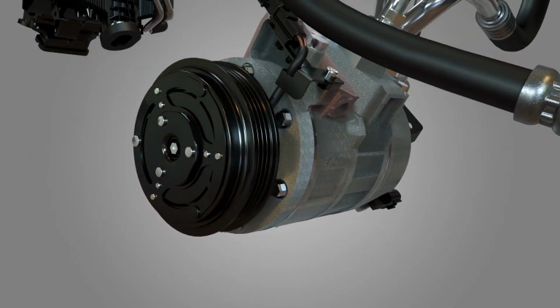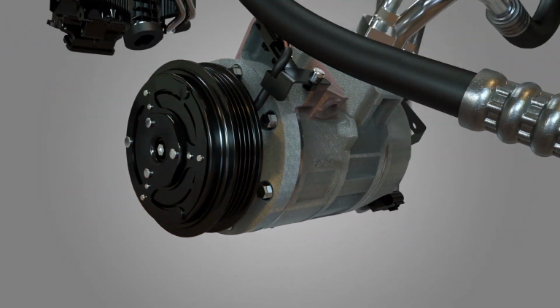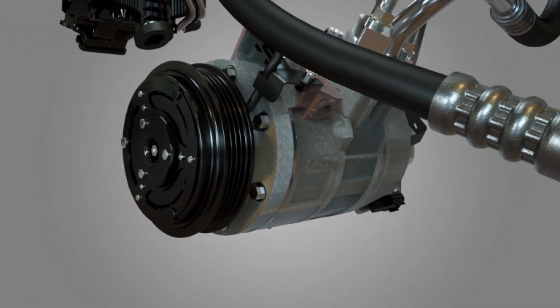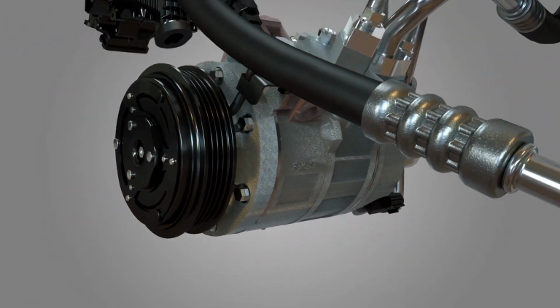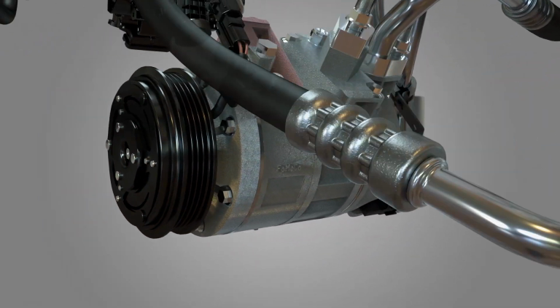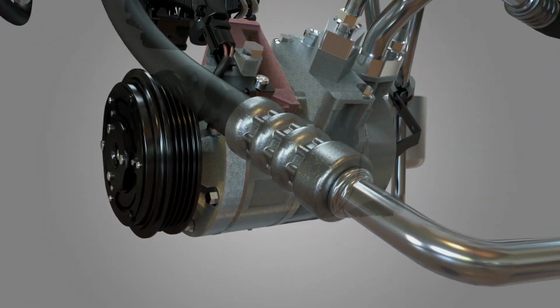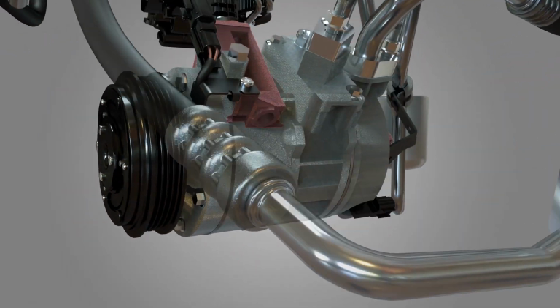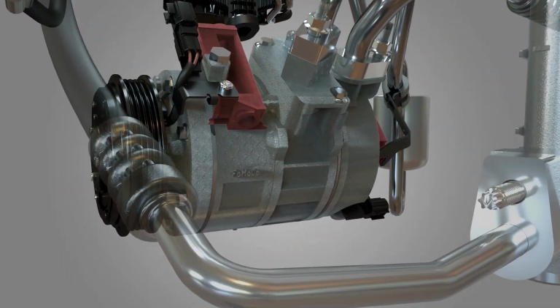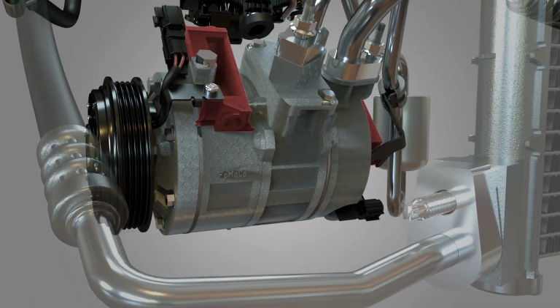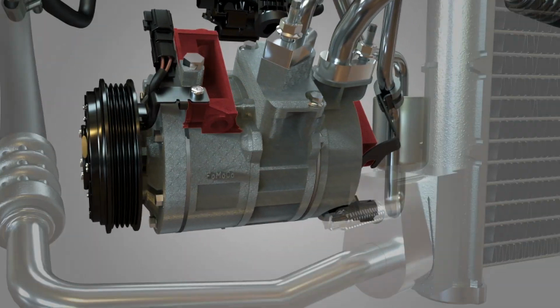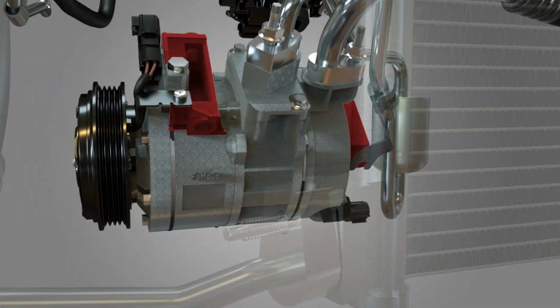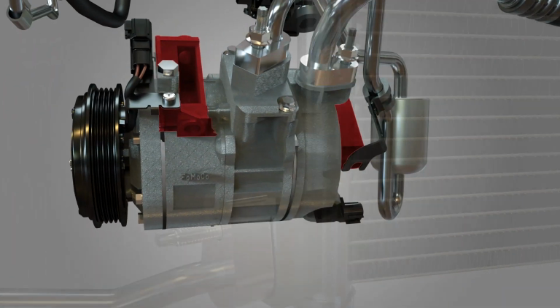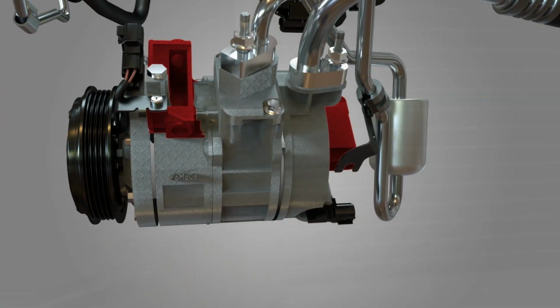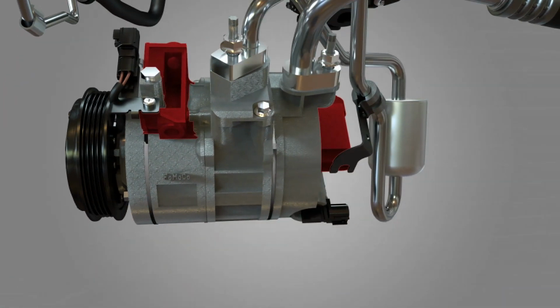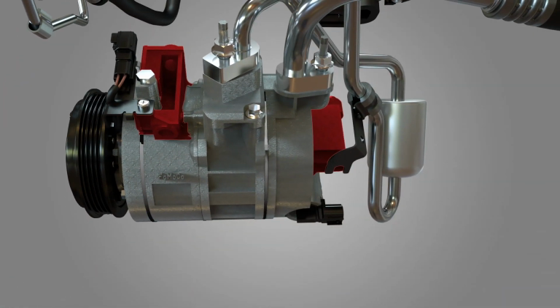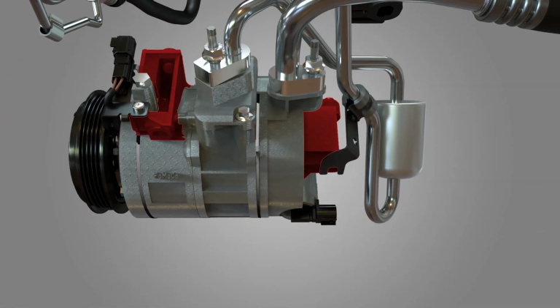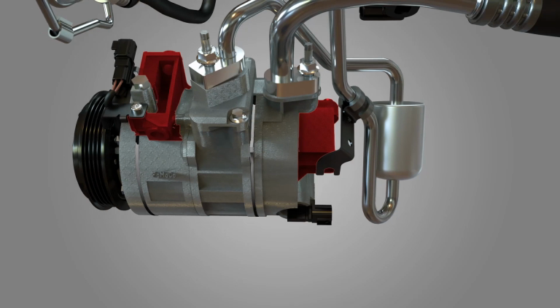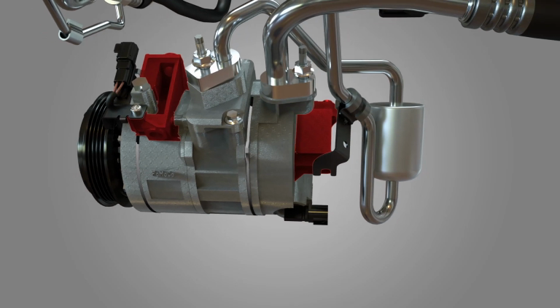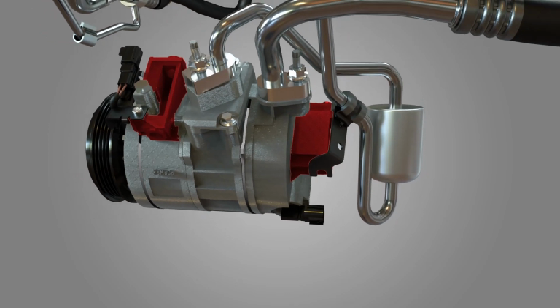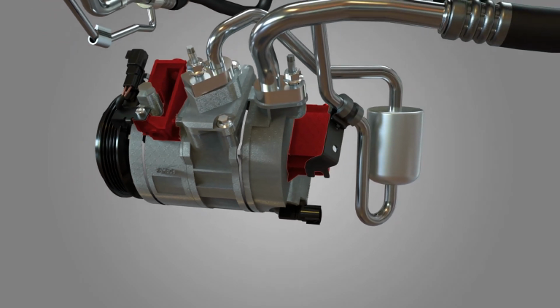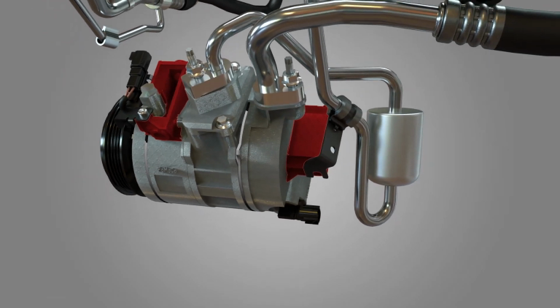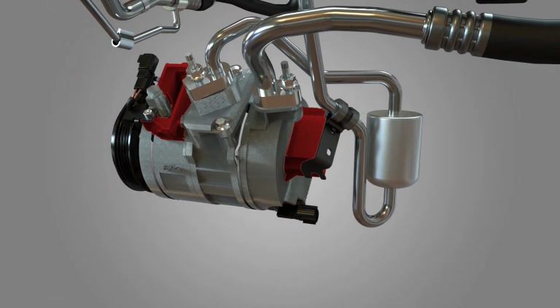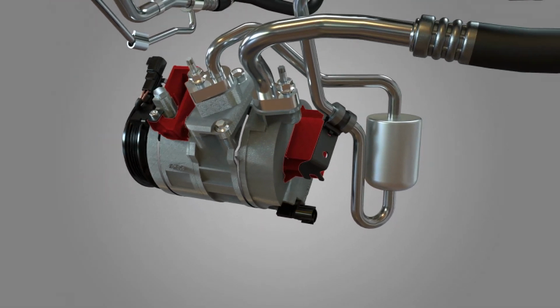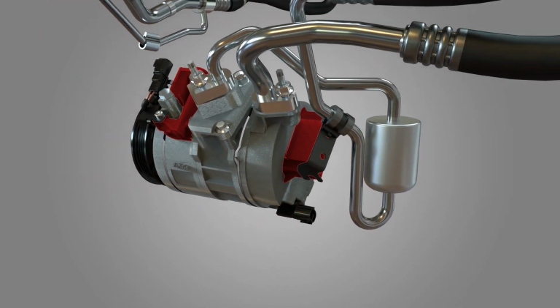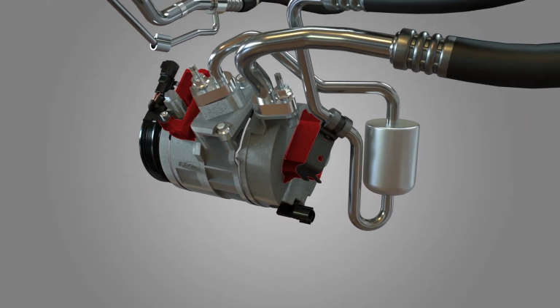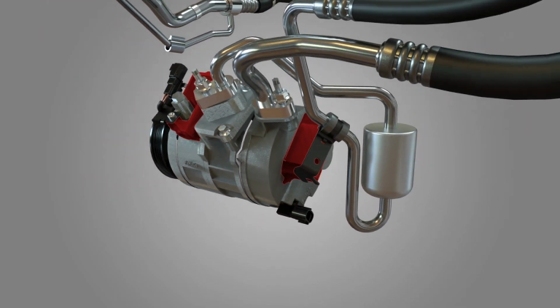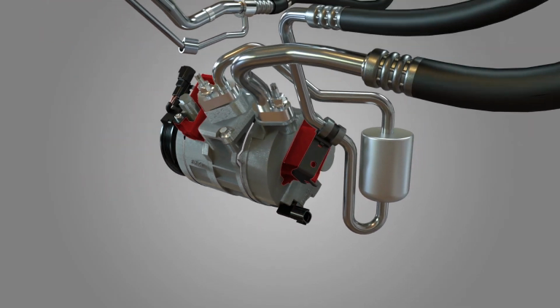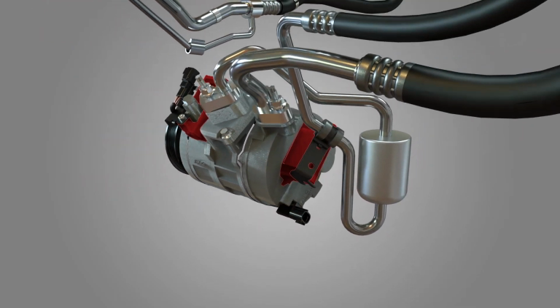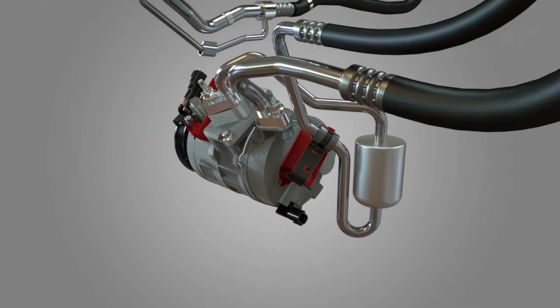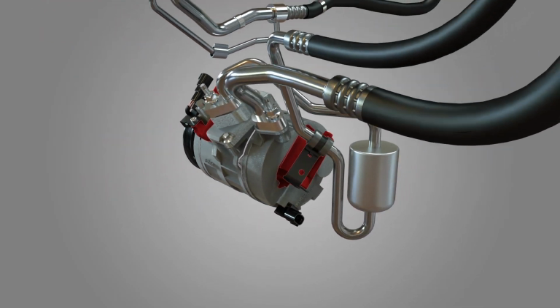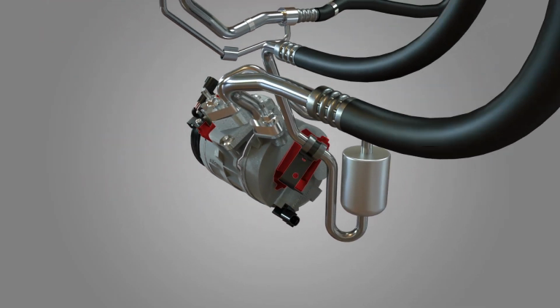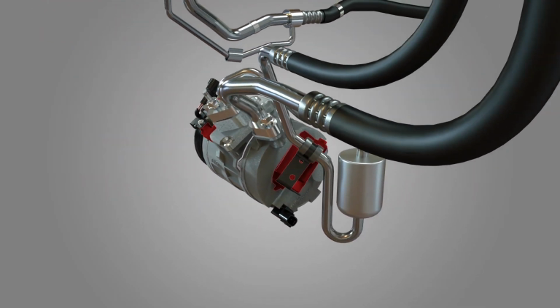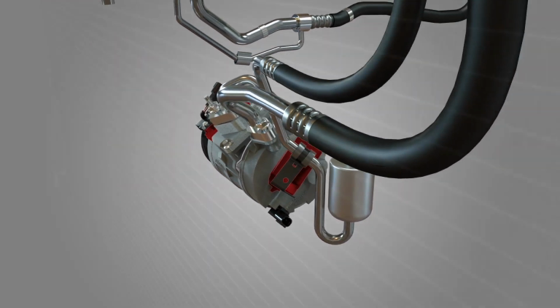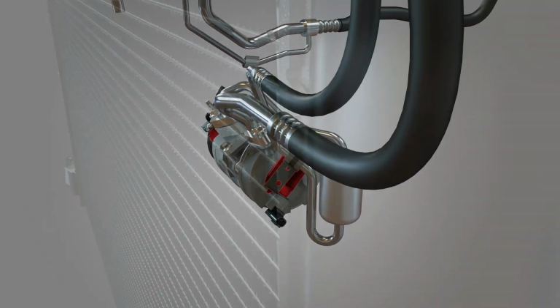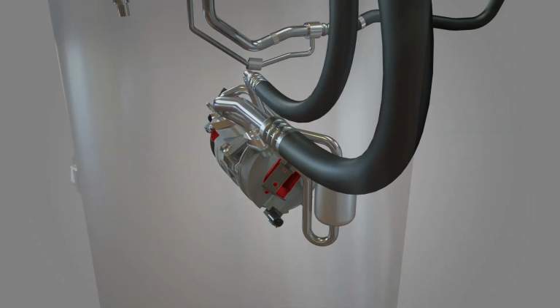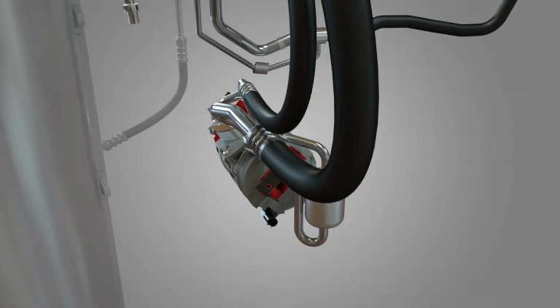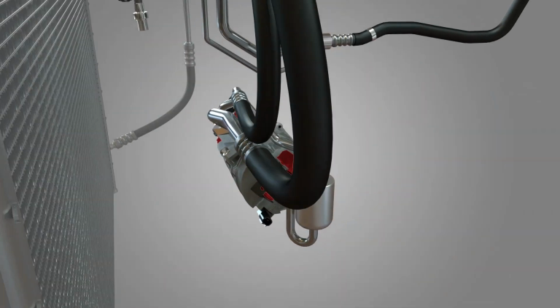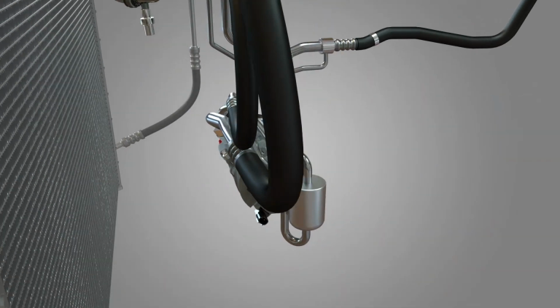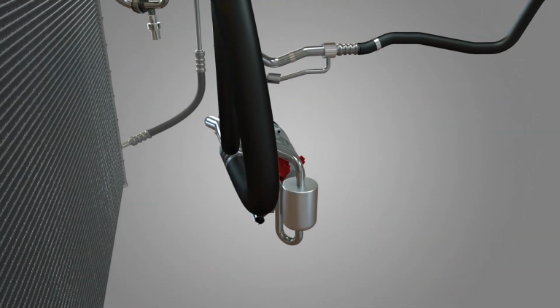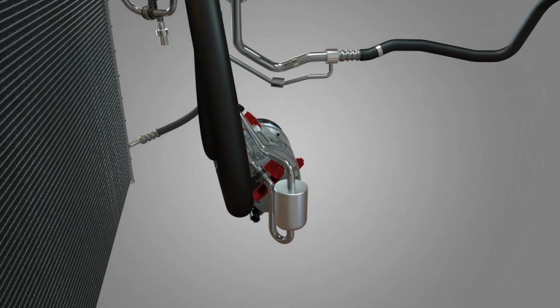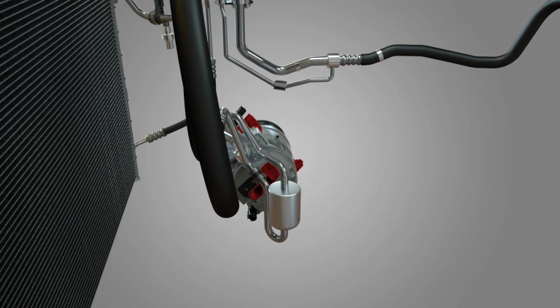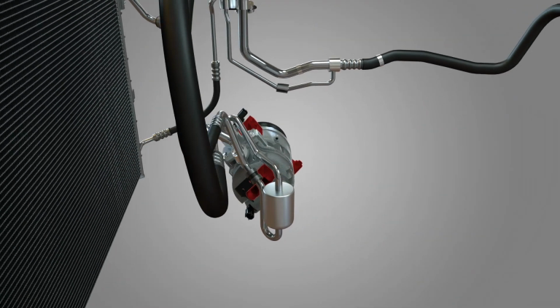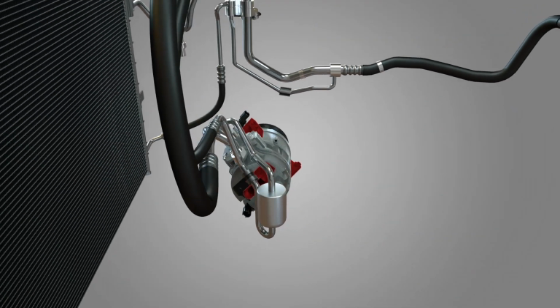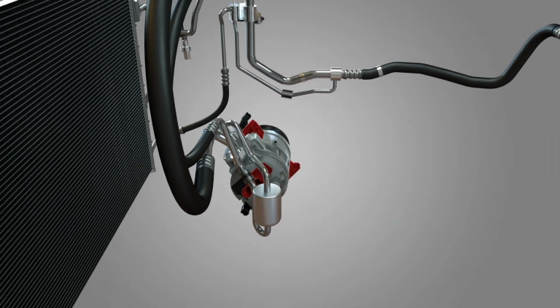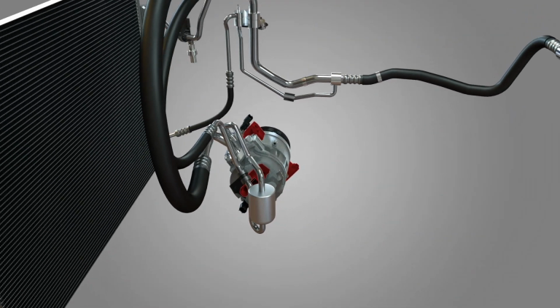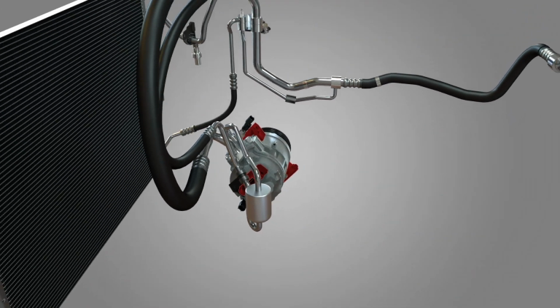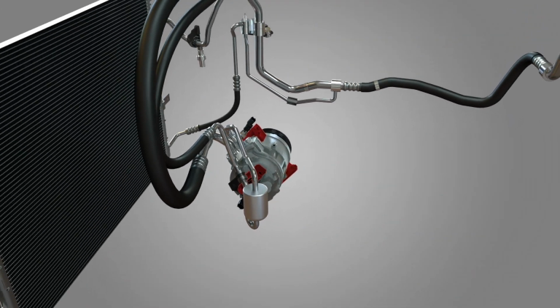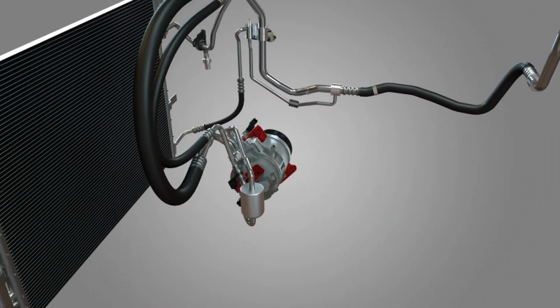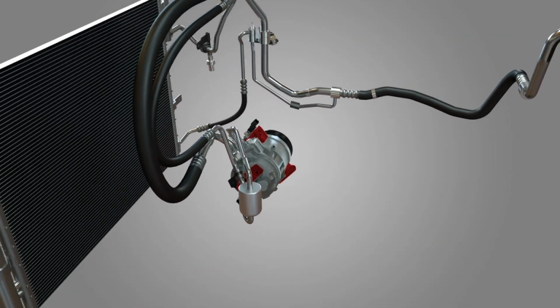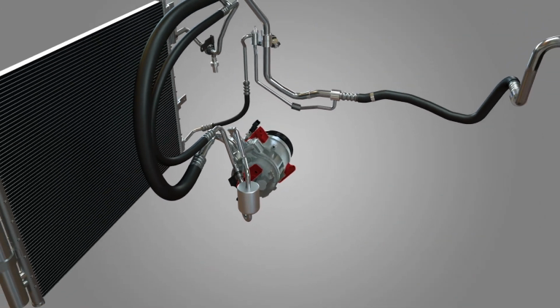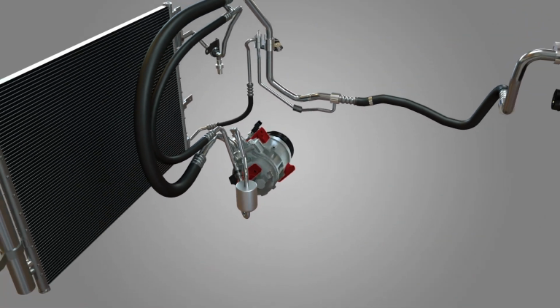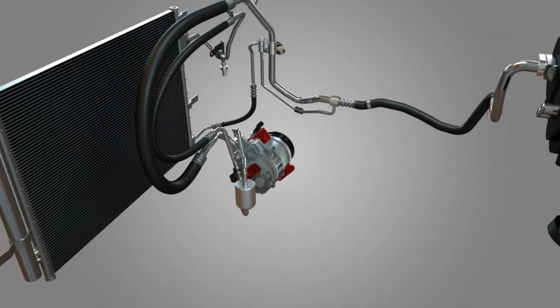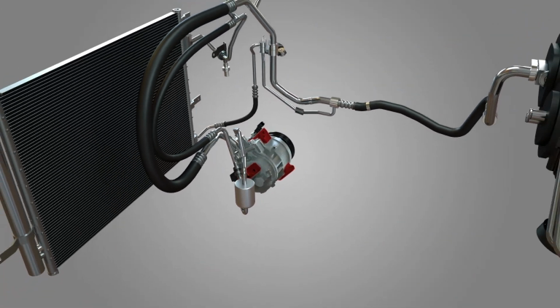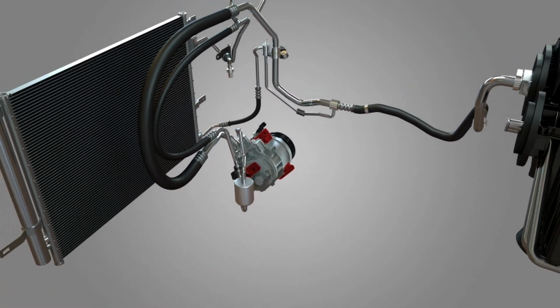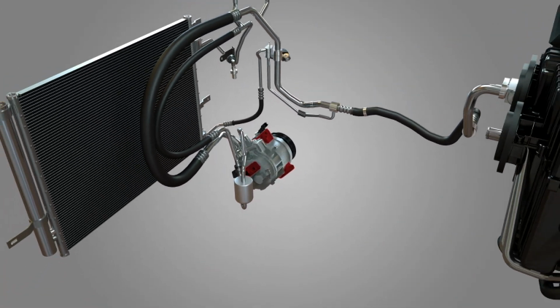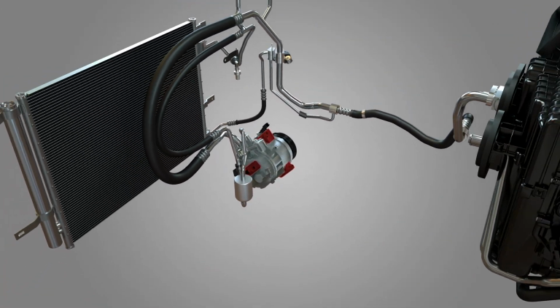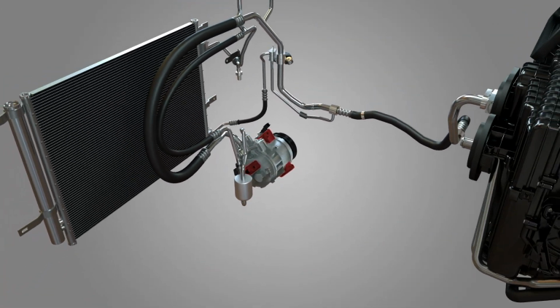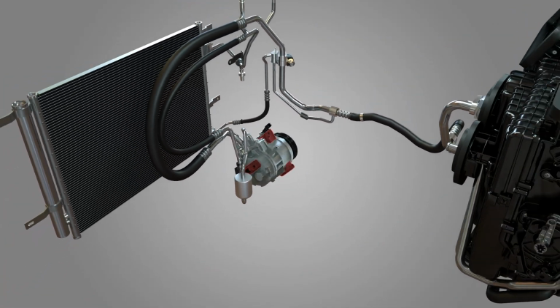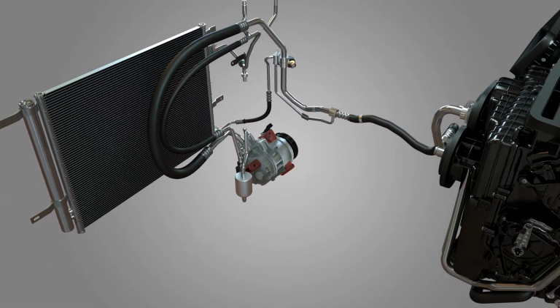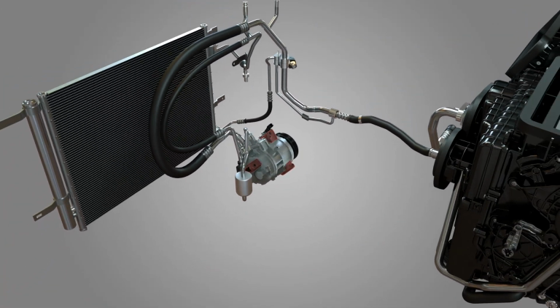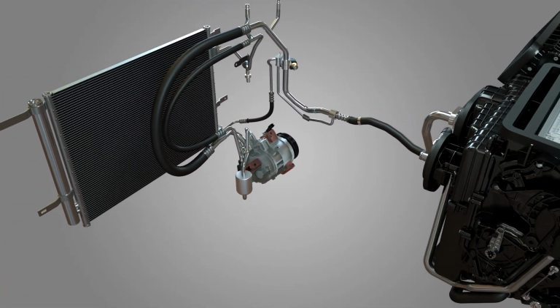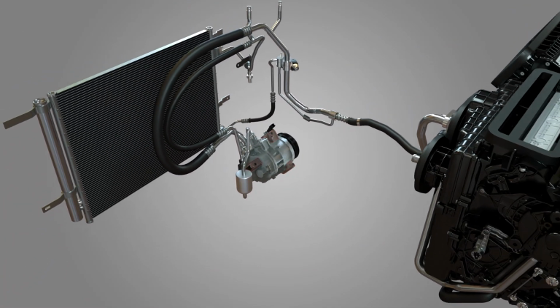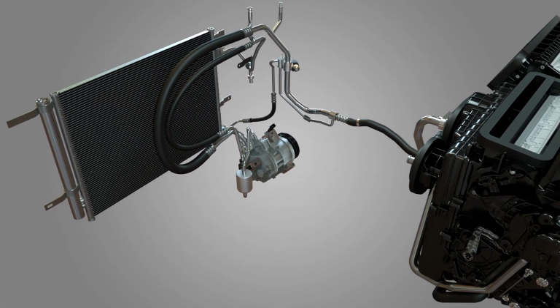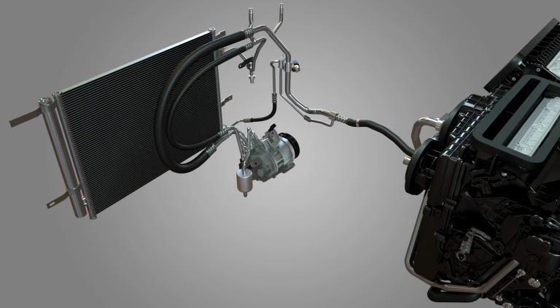Pulleys are E-coated for corrosion resistance and a long-lasting finish. And our precision machined housing mounting bosses with built-in dowels for alignment meet new vehicle OE specifications.